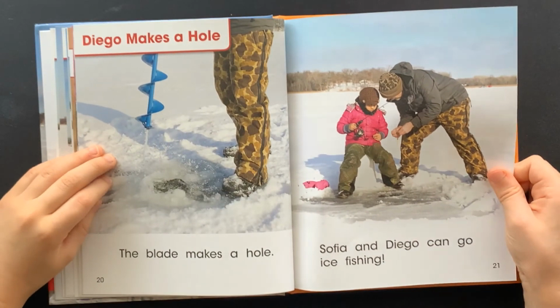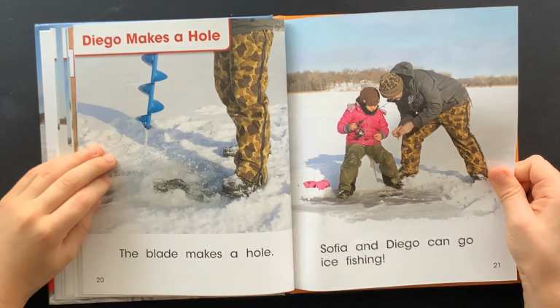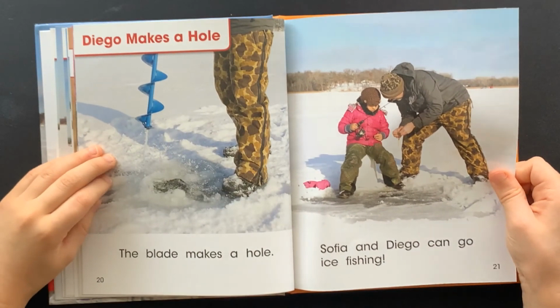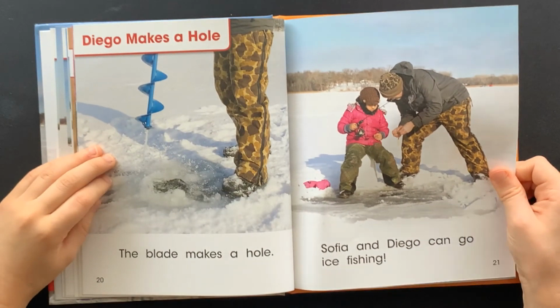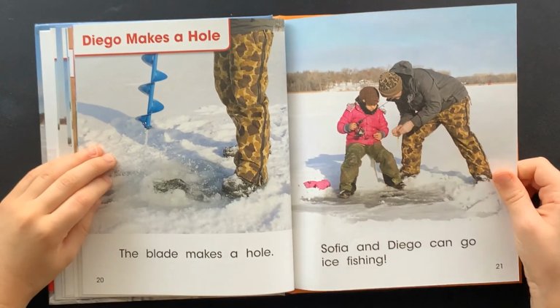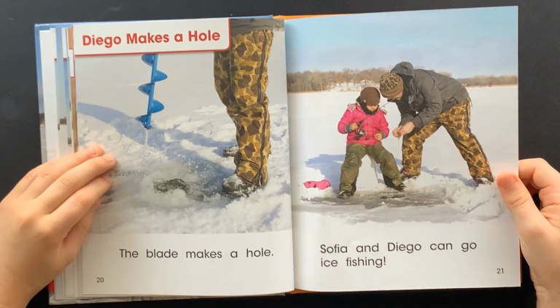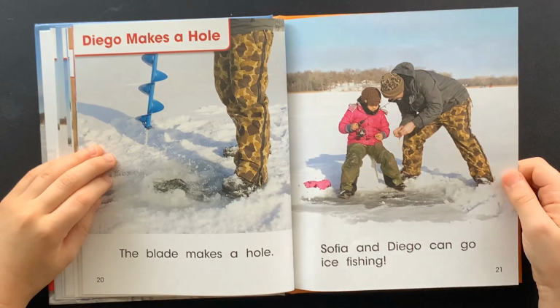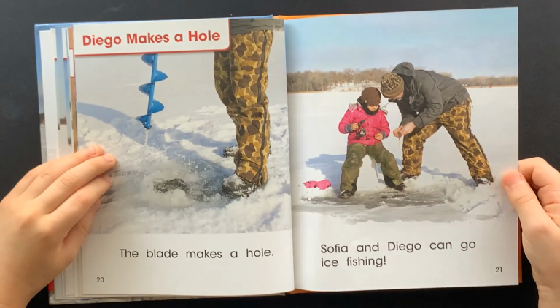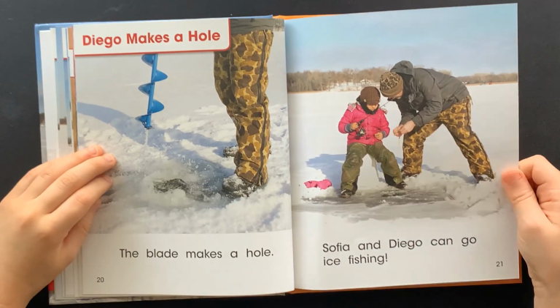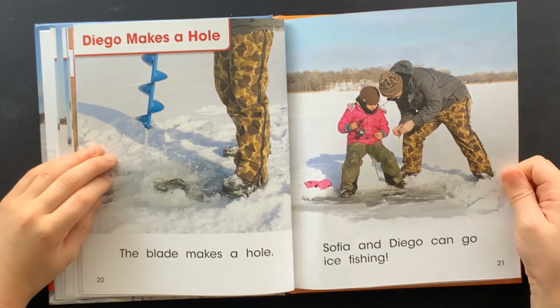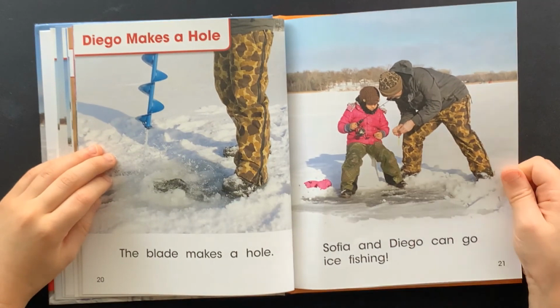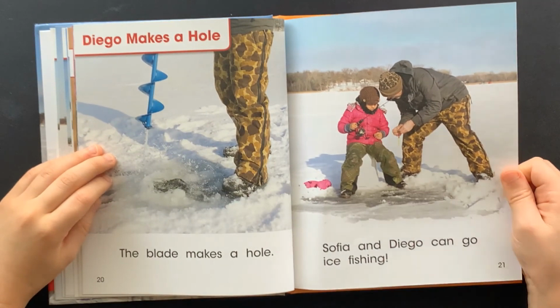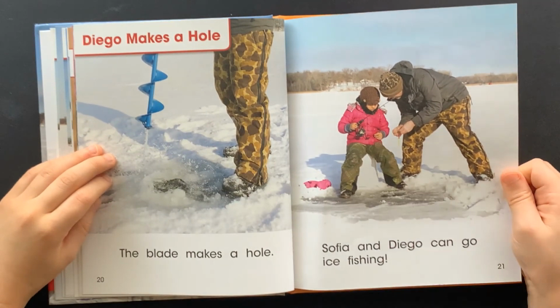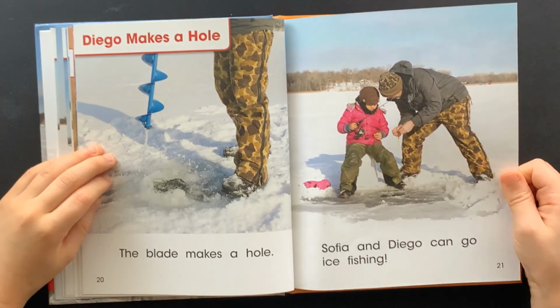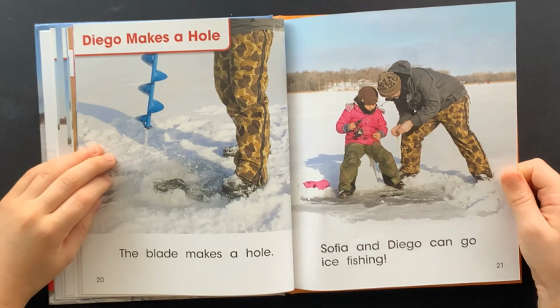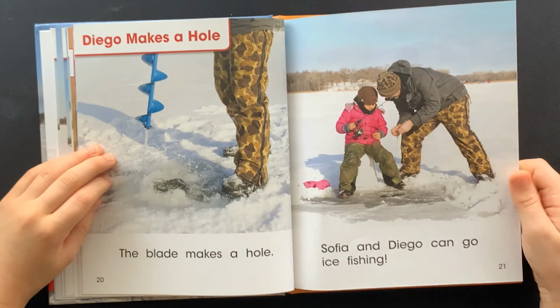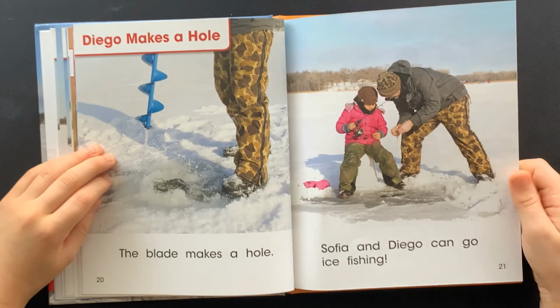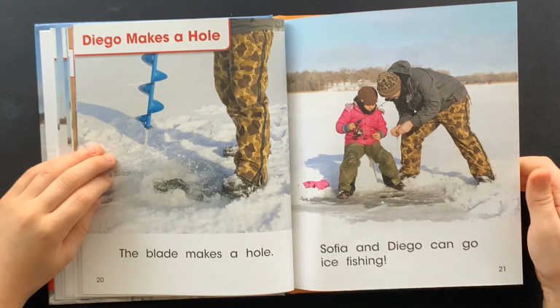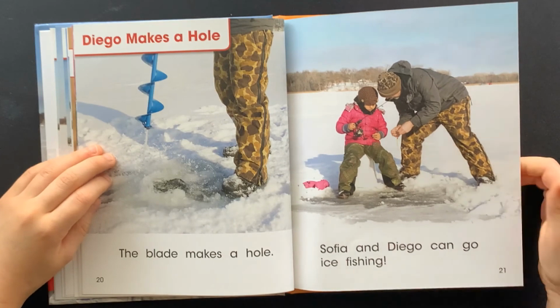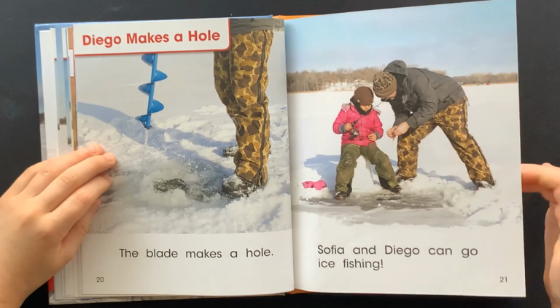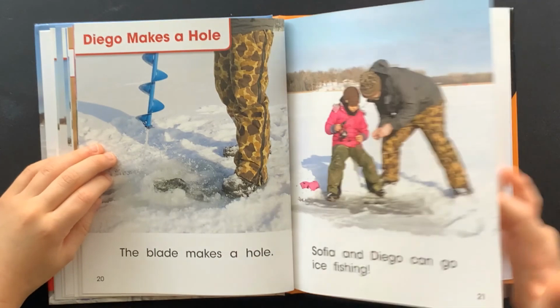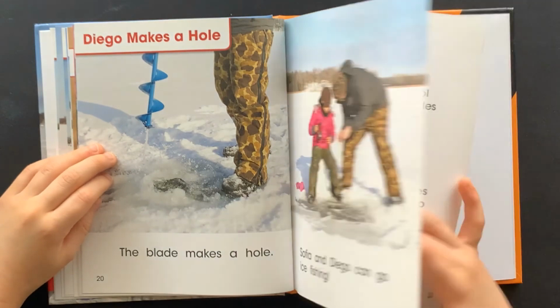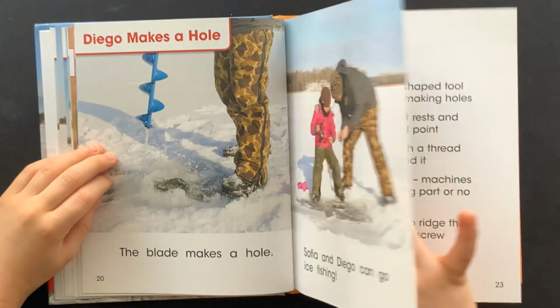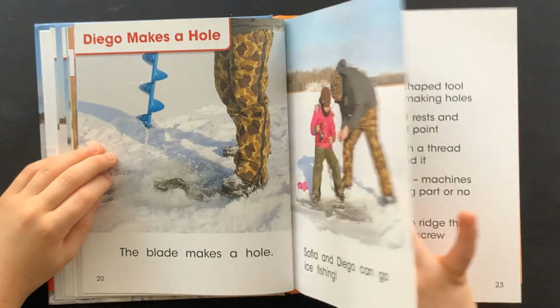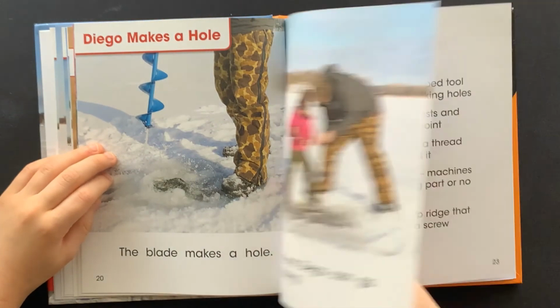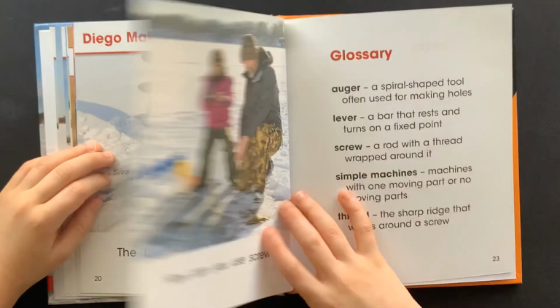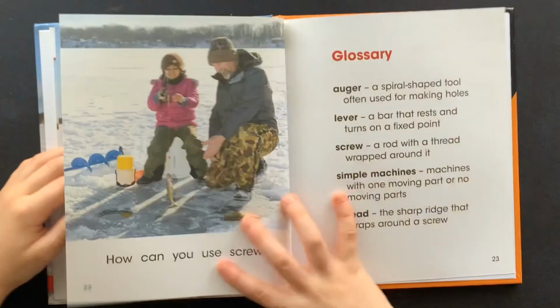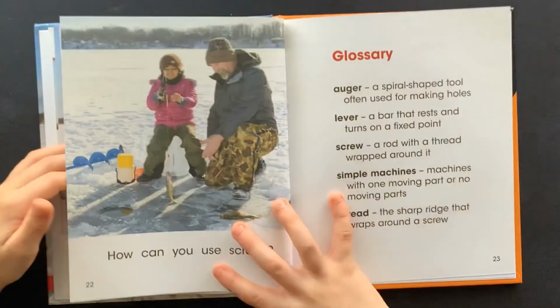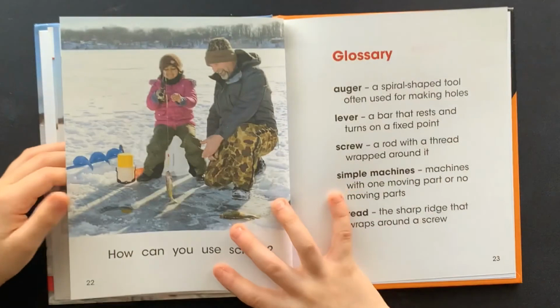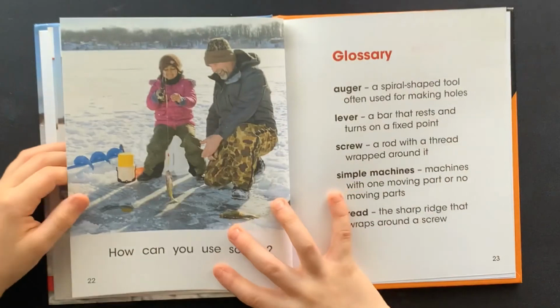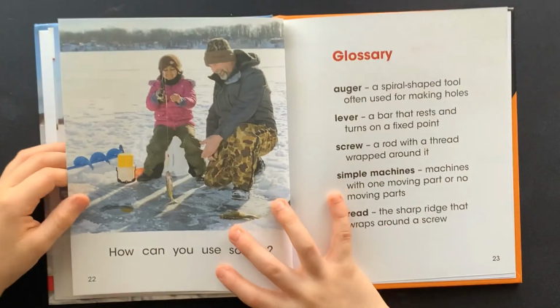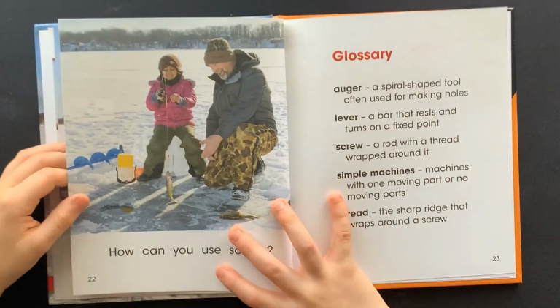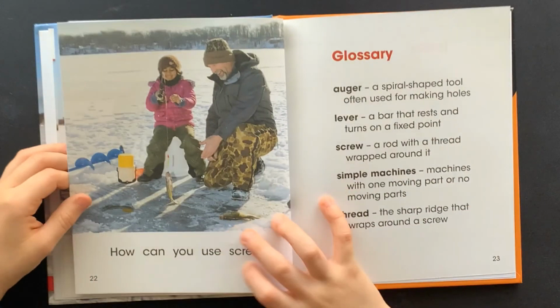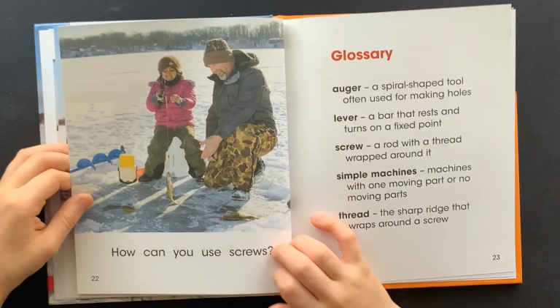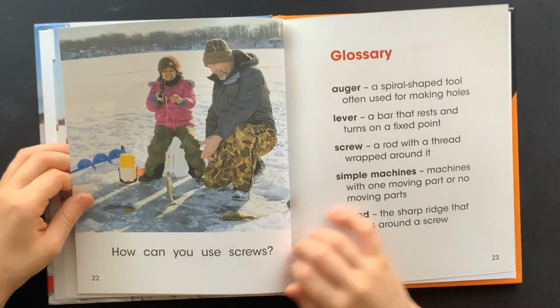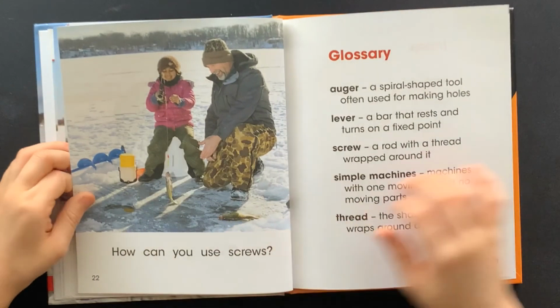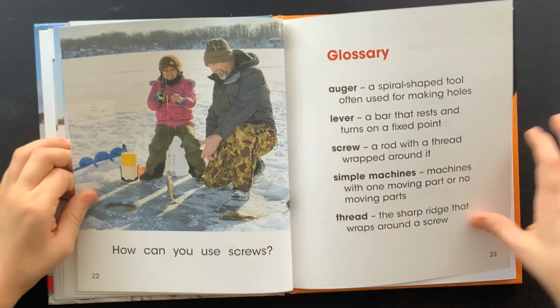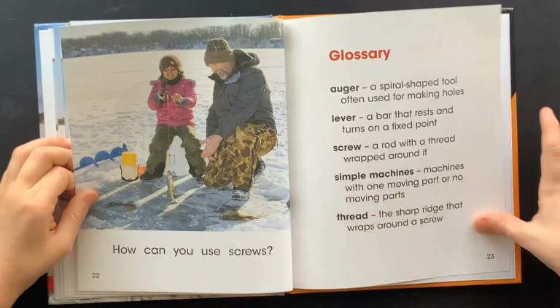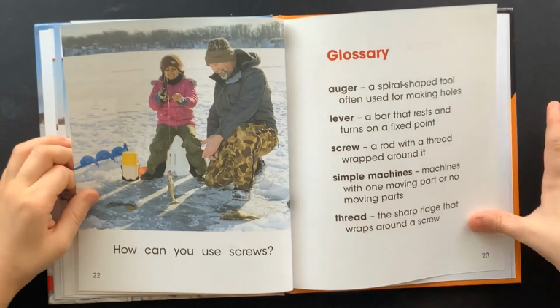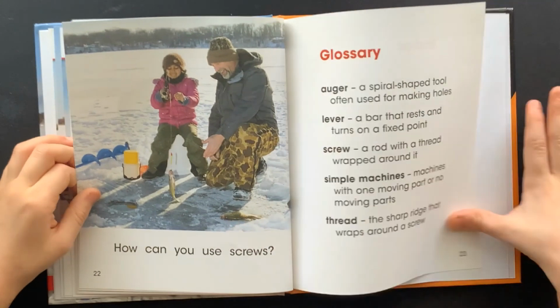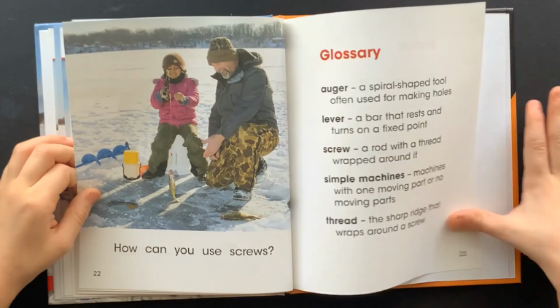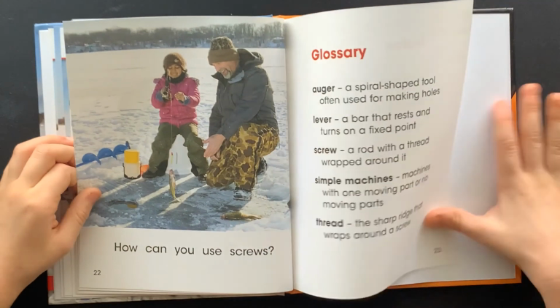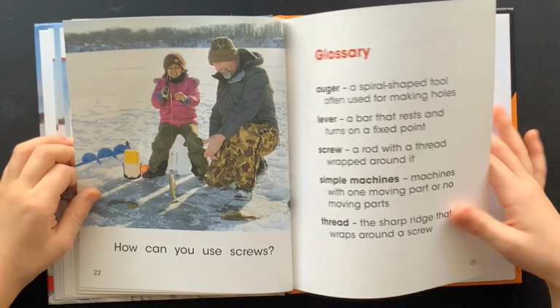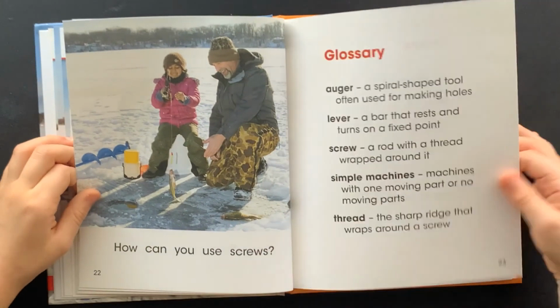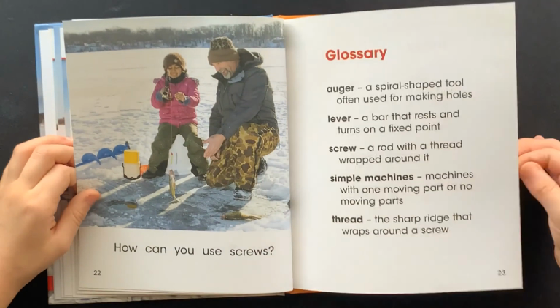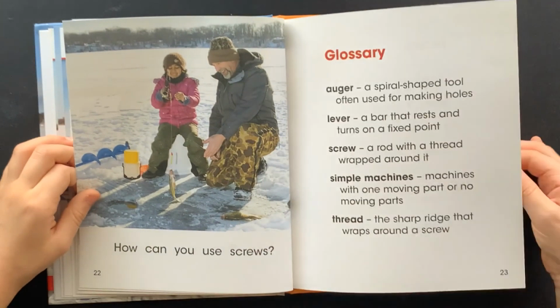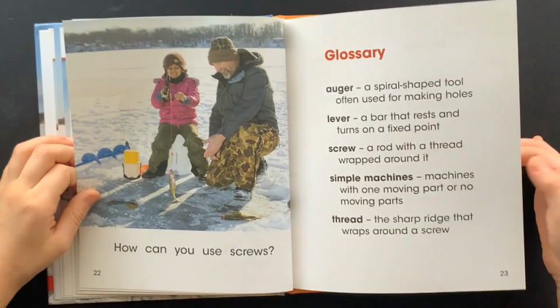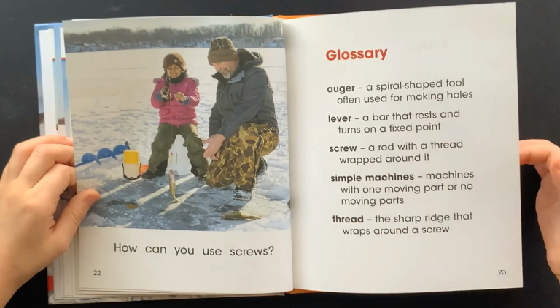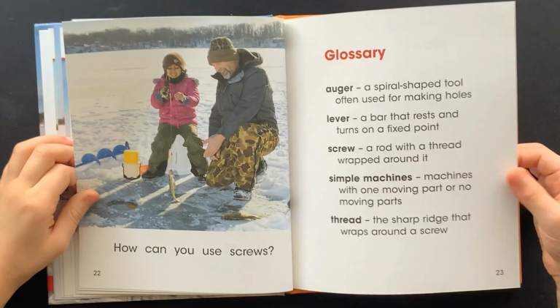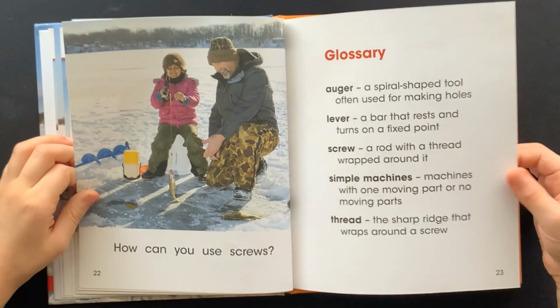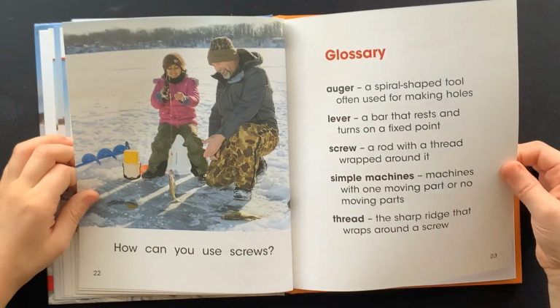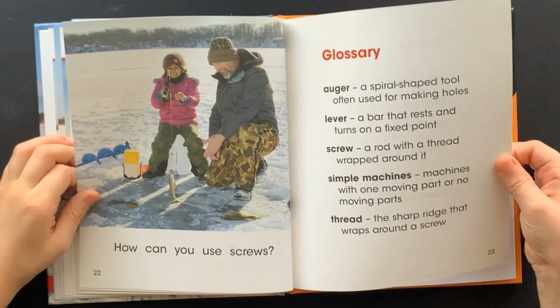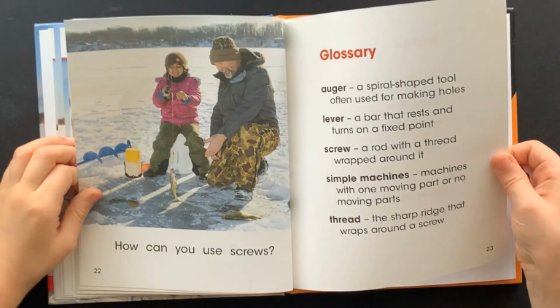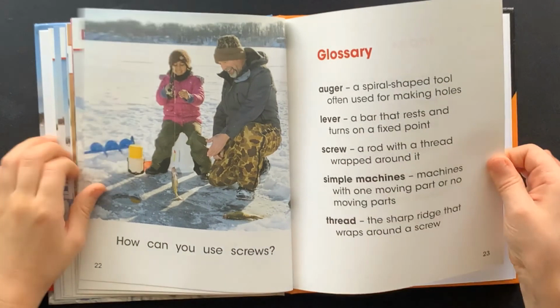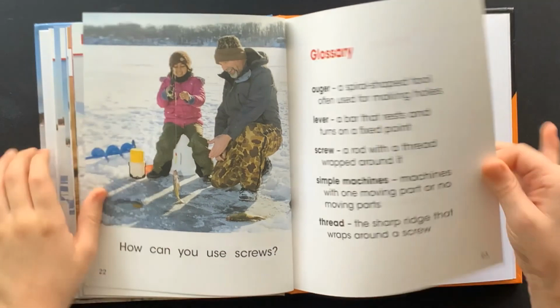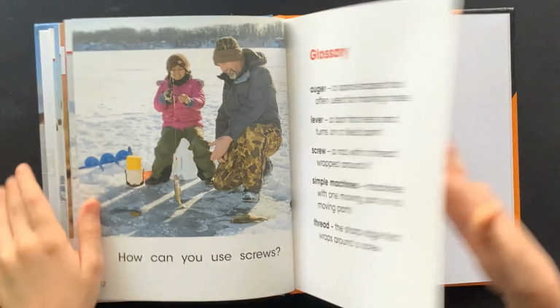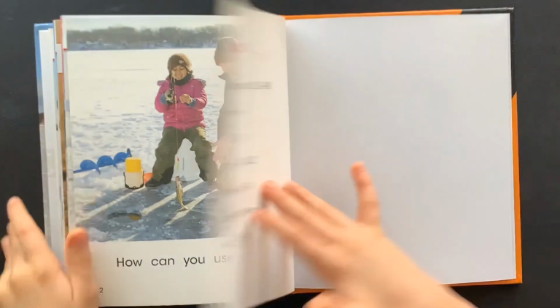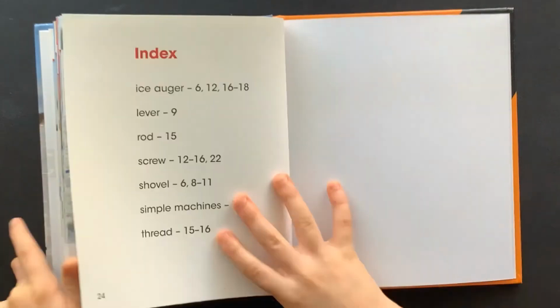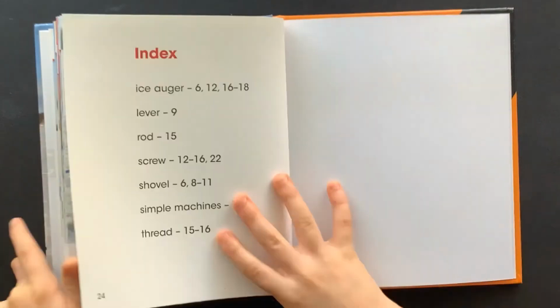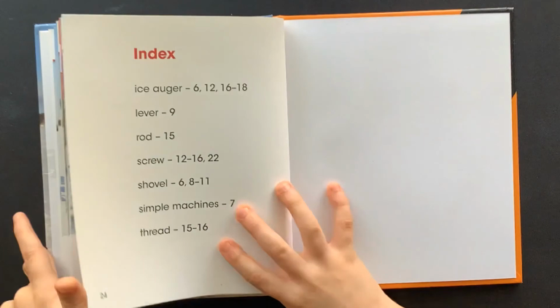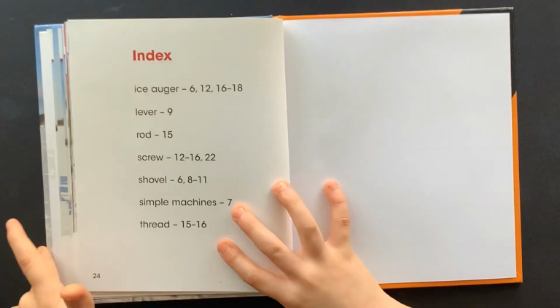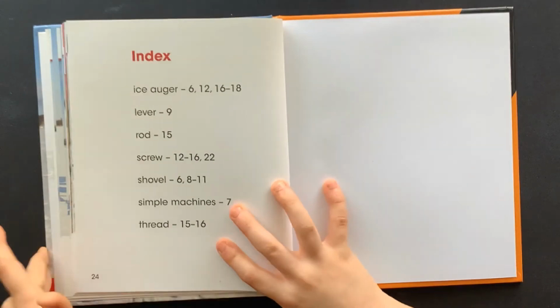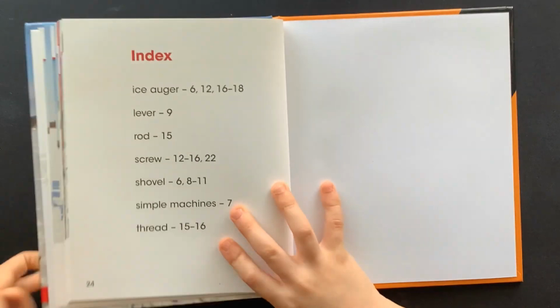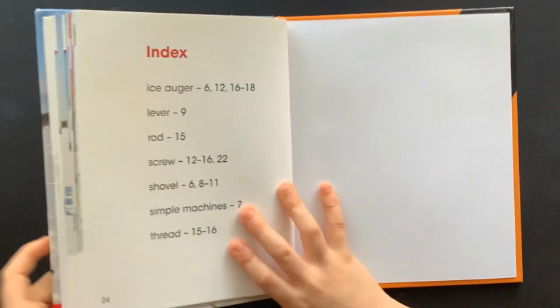Sophia and Diego can go ice fishing. How can you use screws? The end.